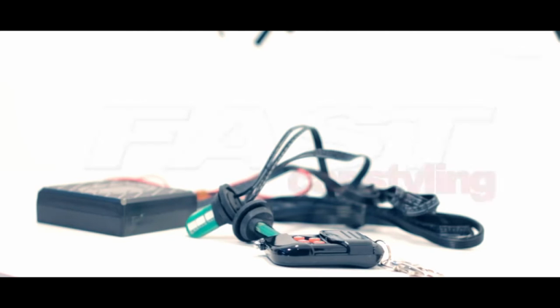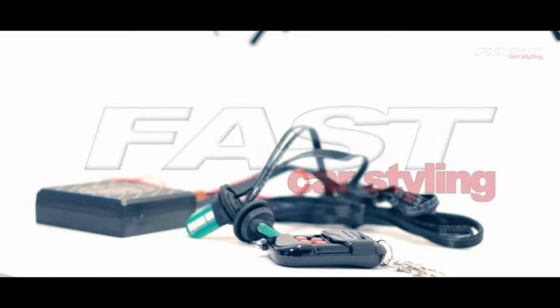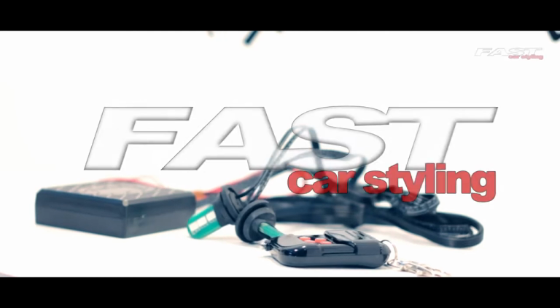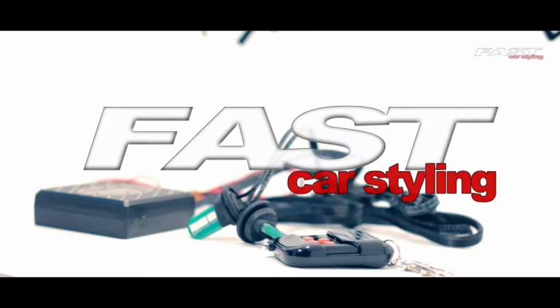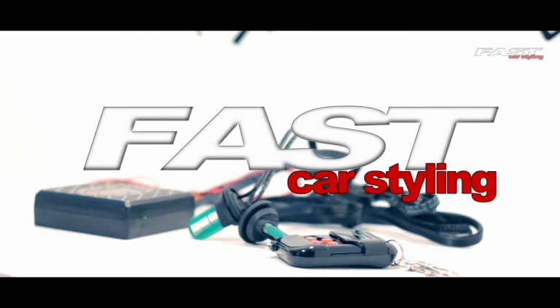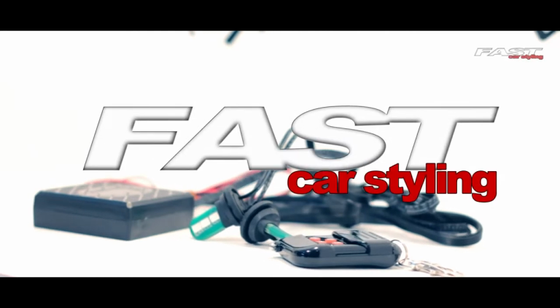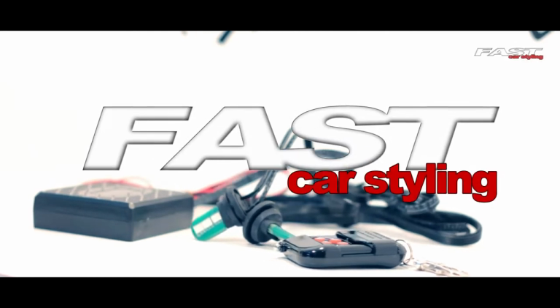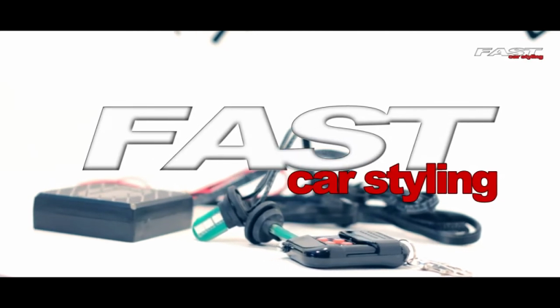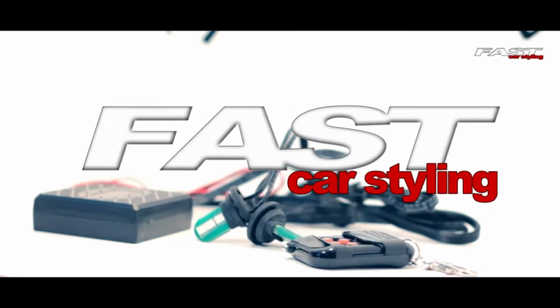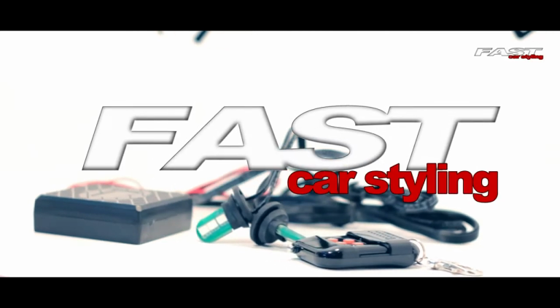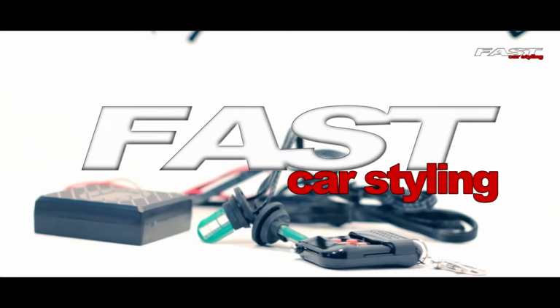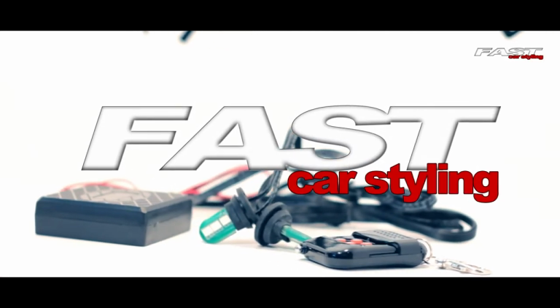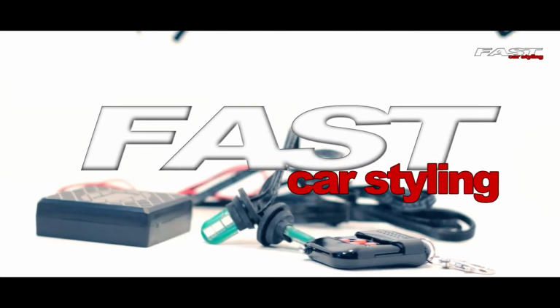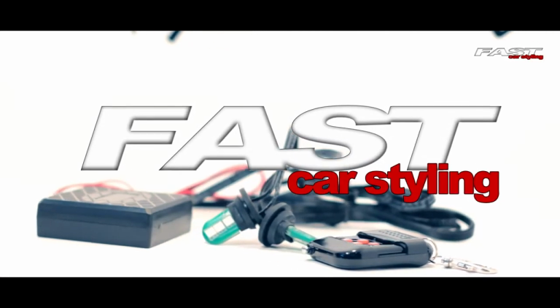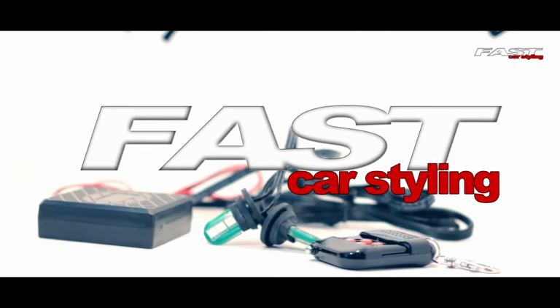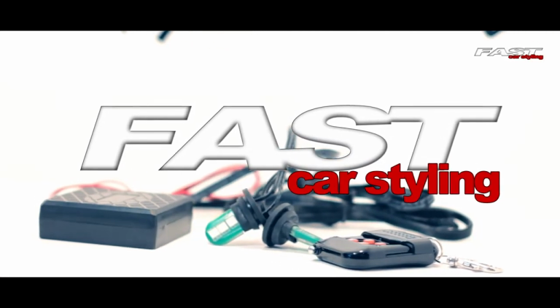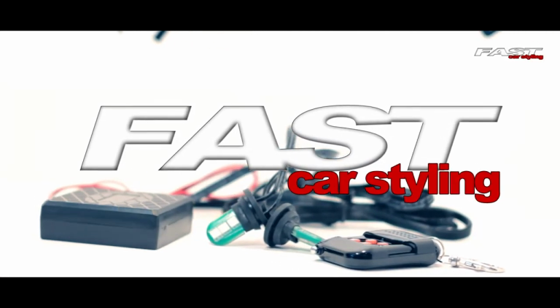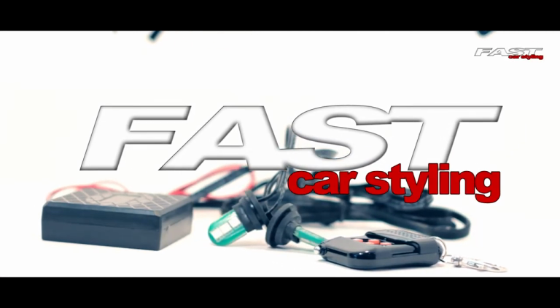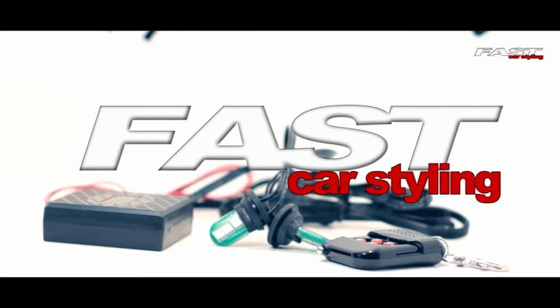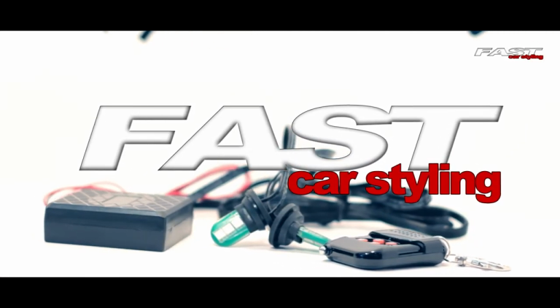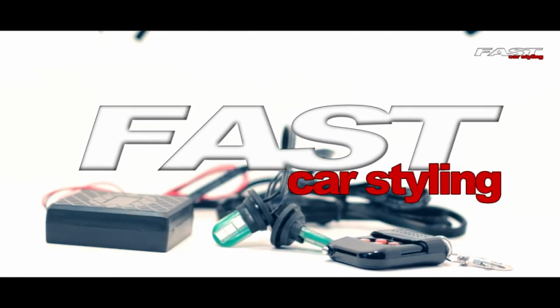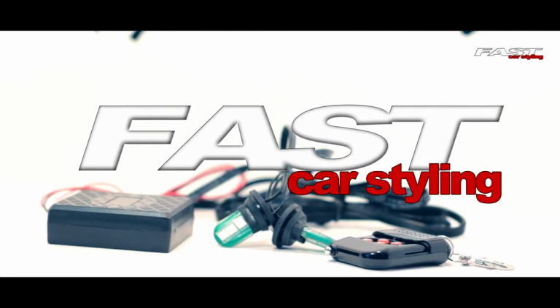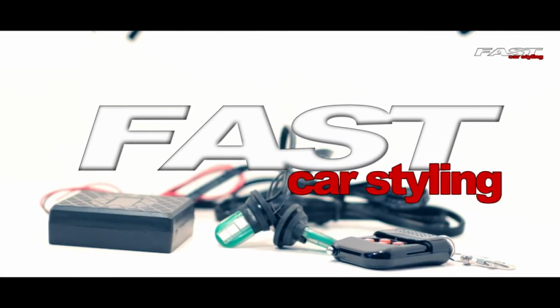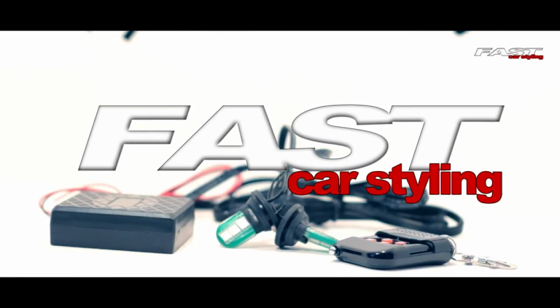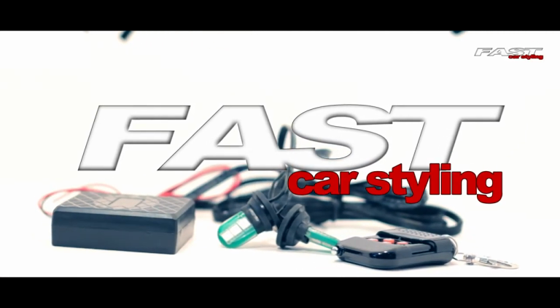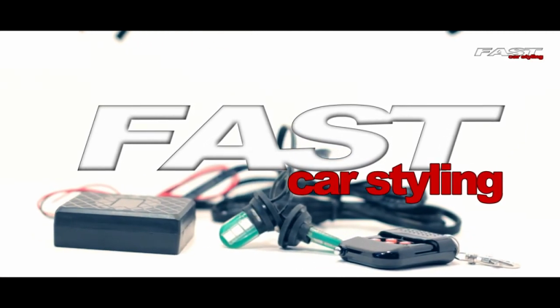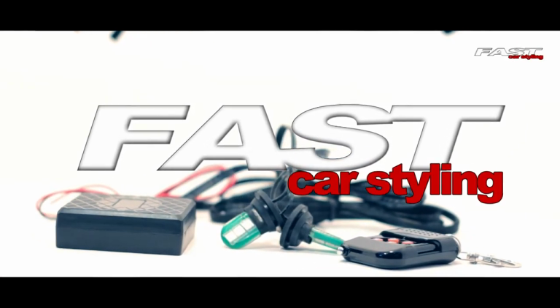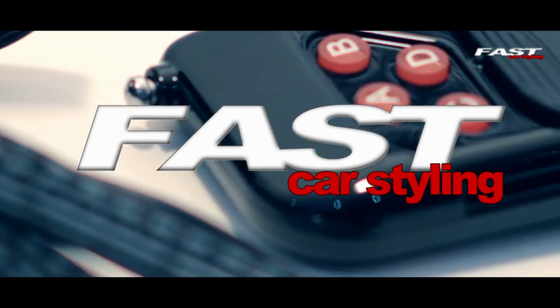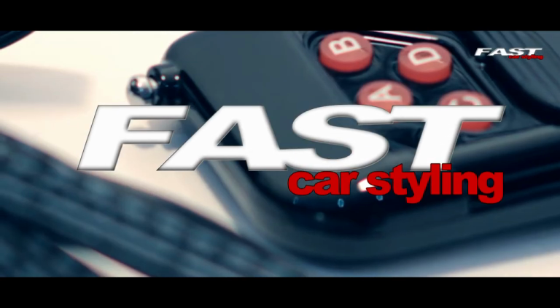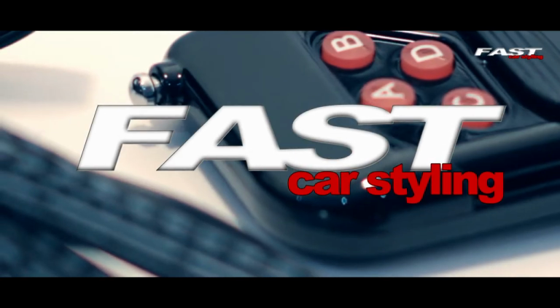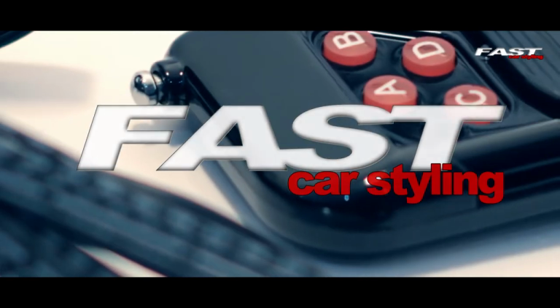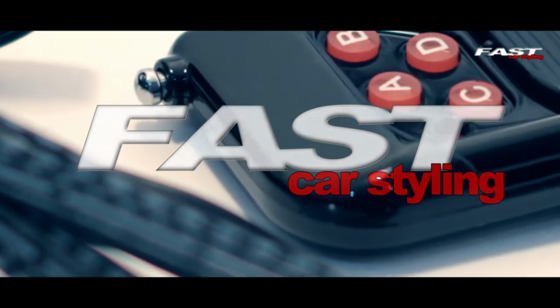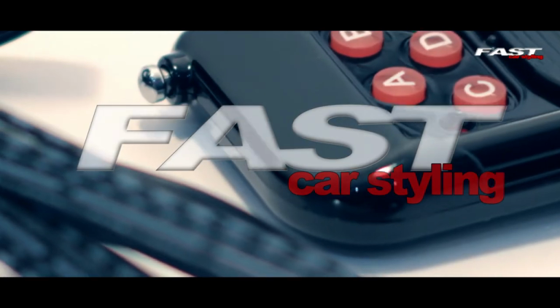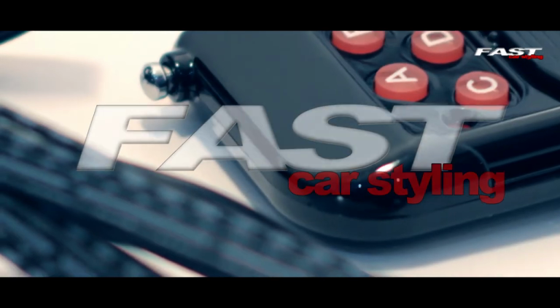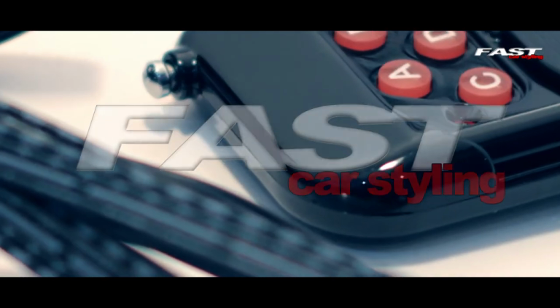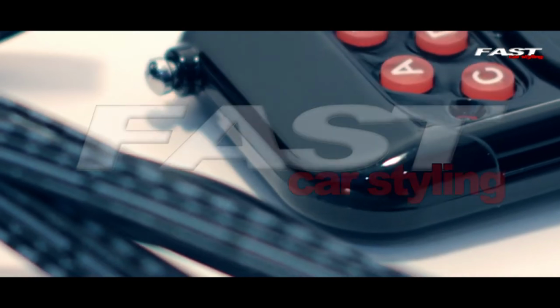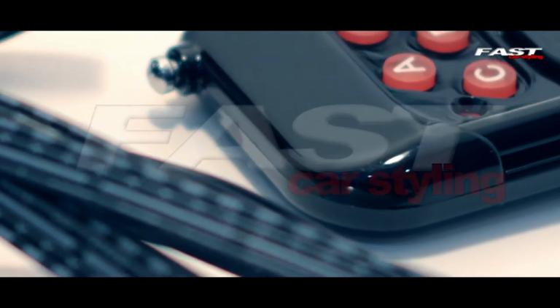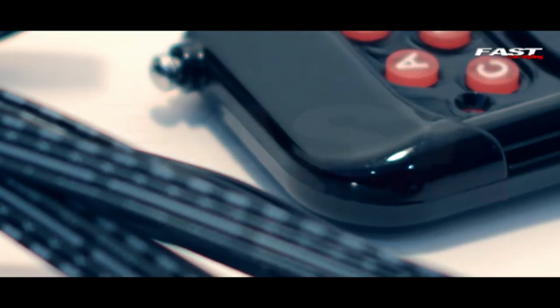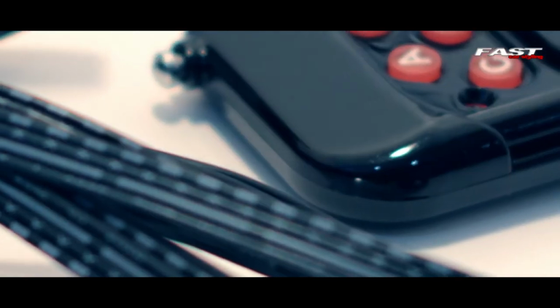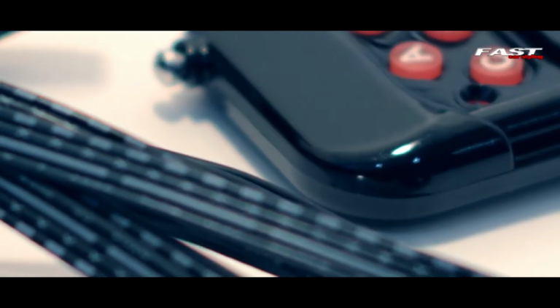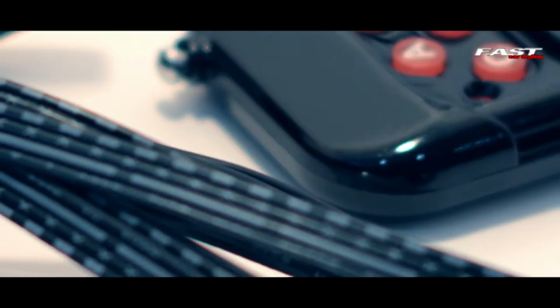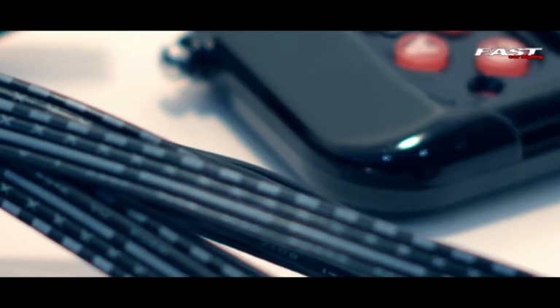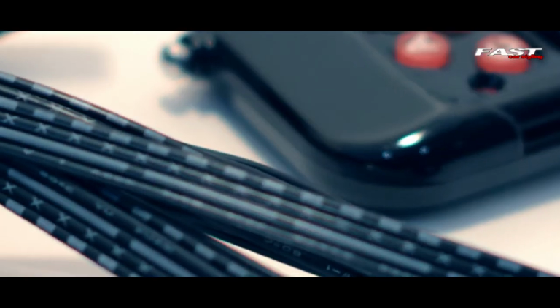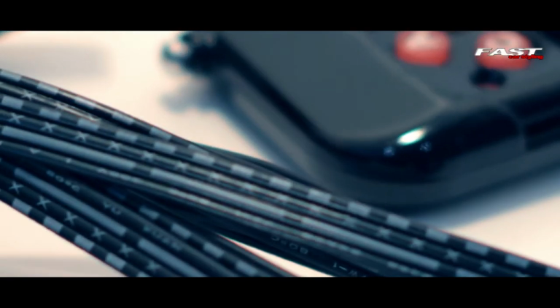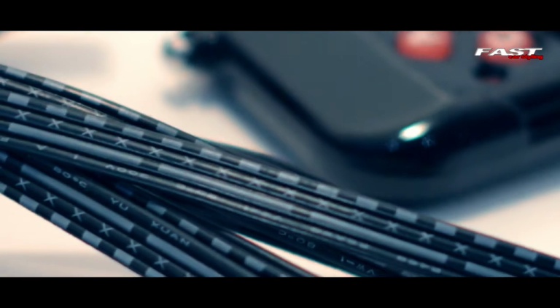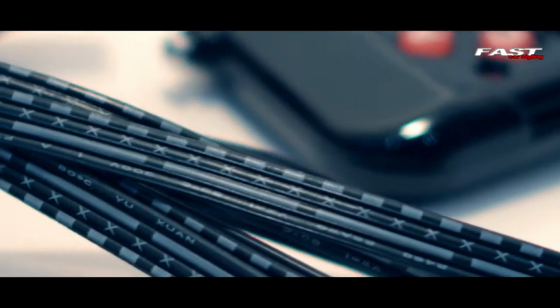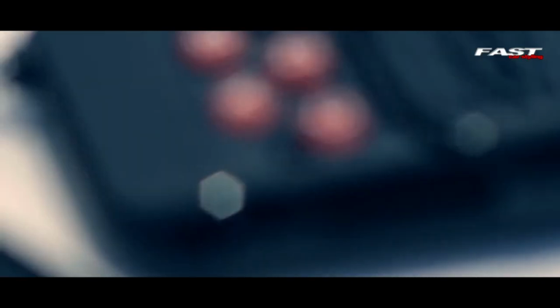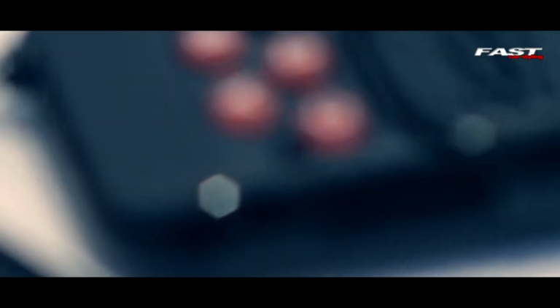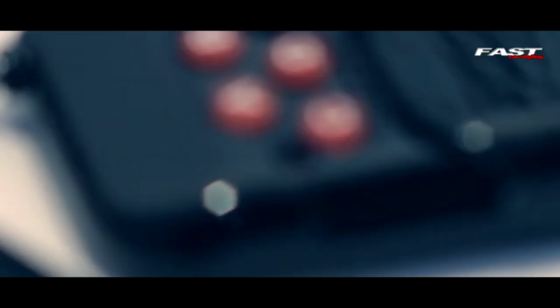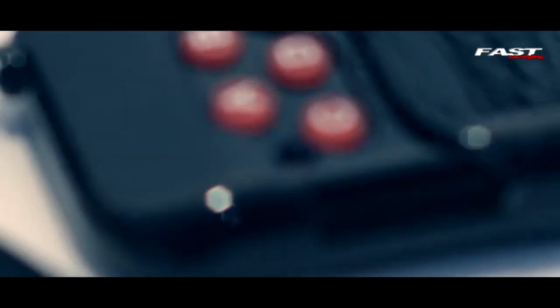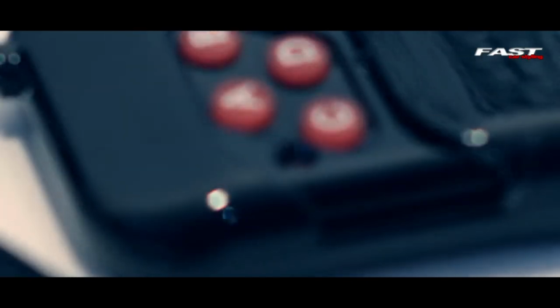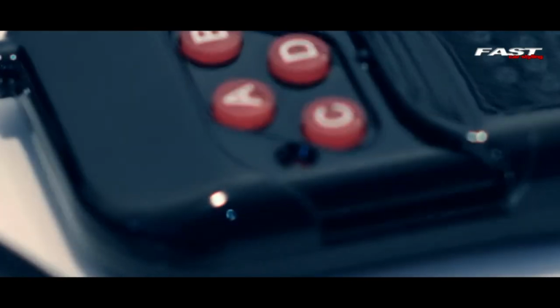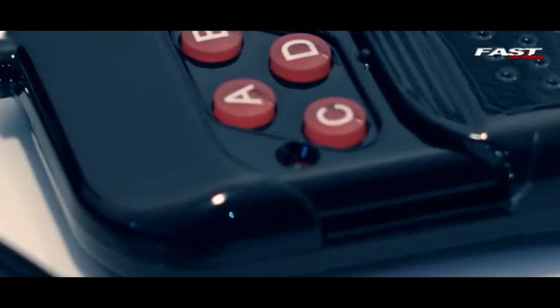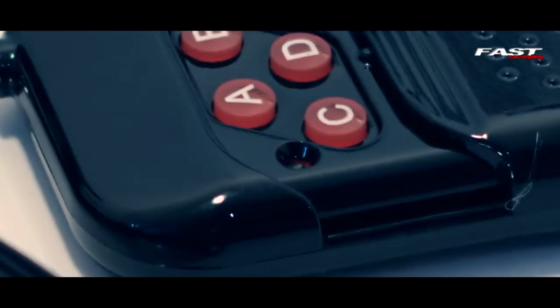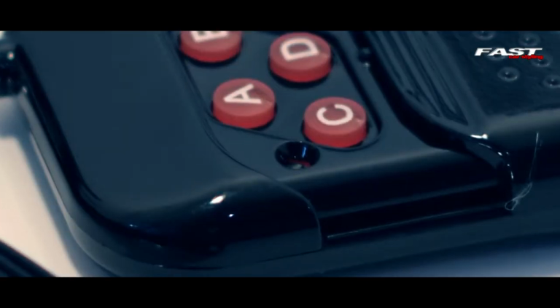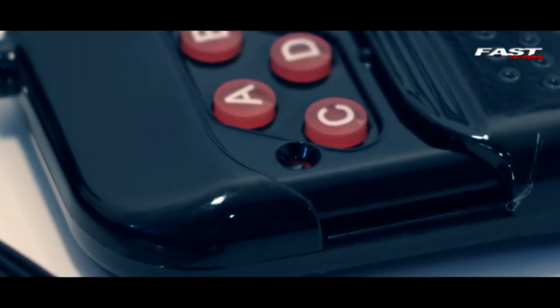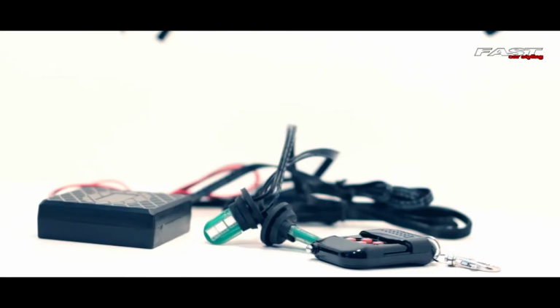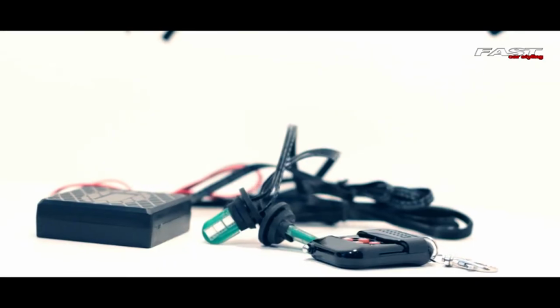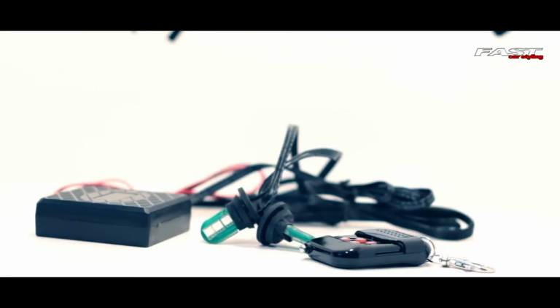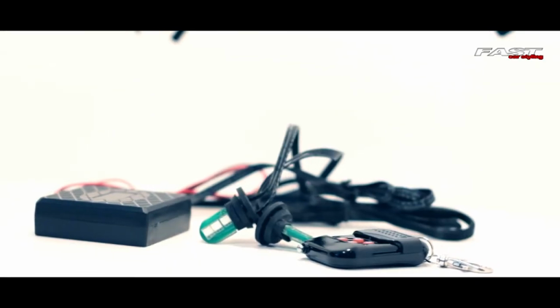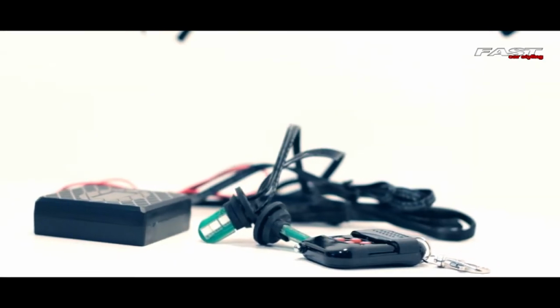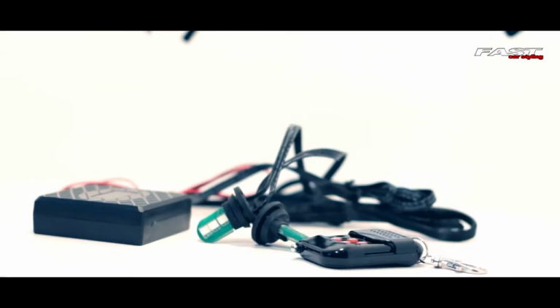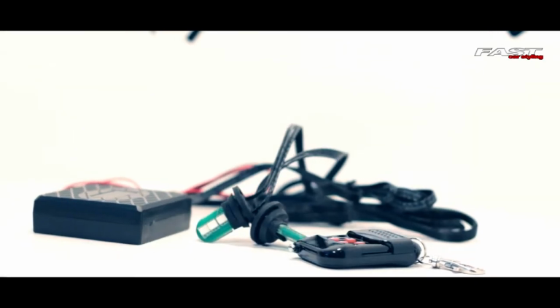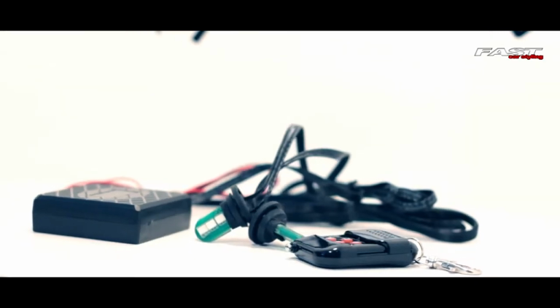Welcome to another Fast Car Styling product review. In this episode, we're going to have a look at the Fast Car Styling Remote Controlled Strobe LED Kit.